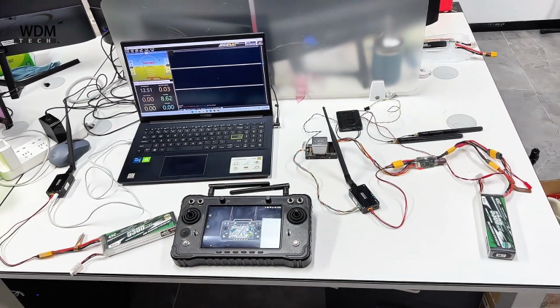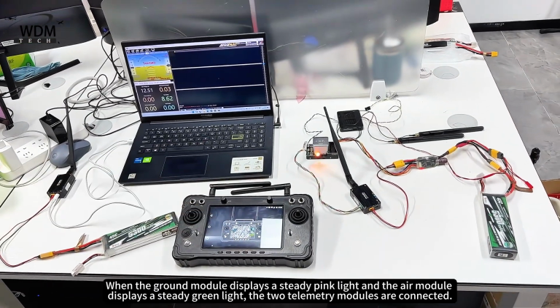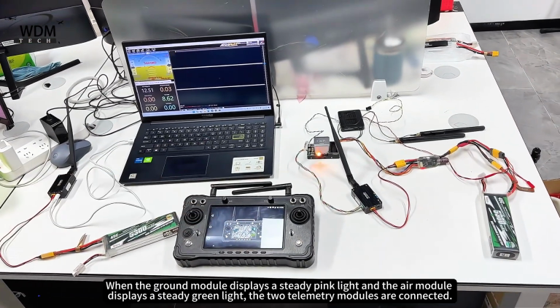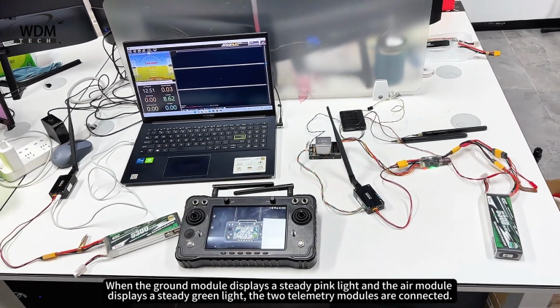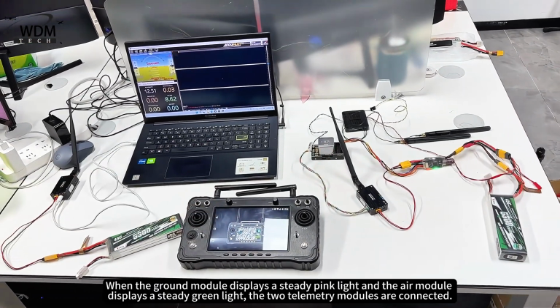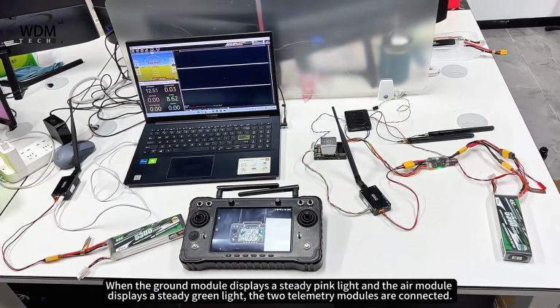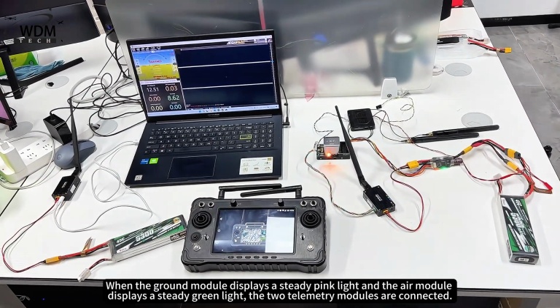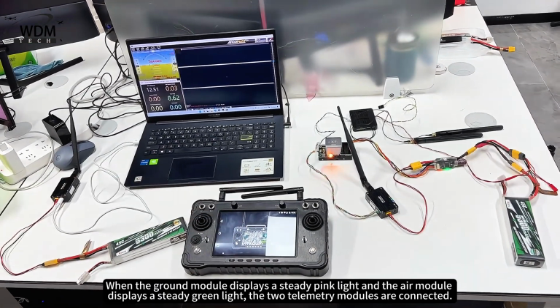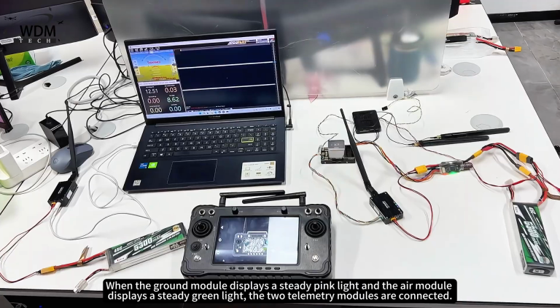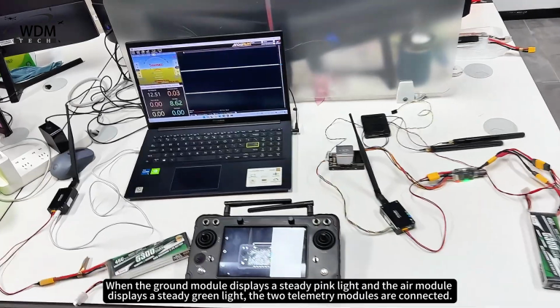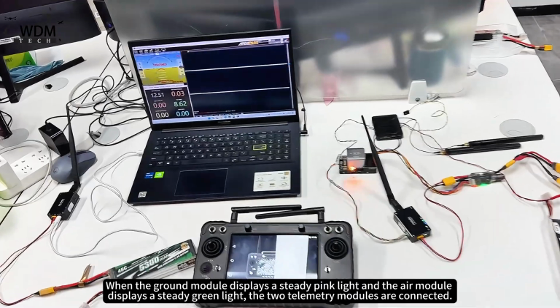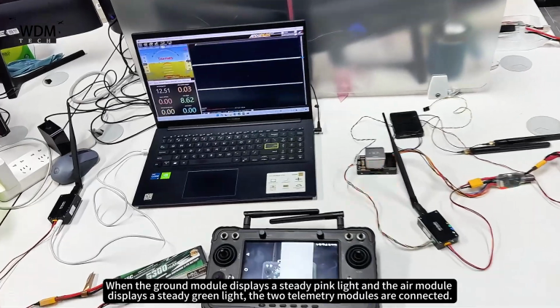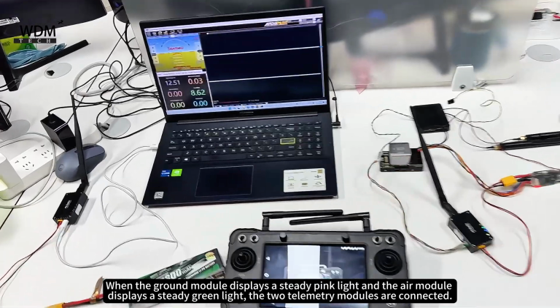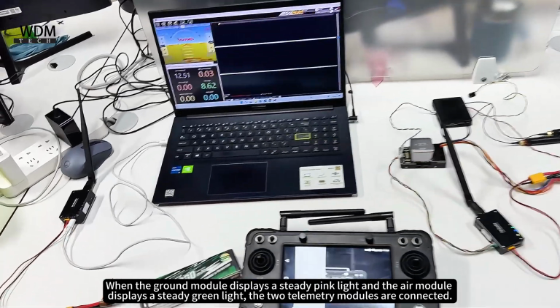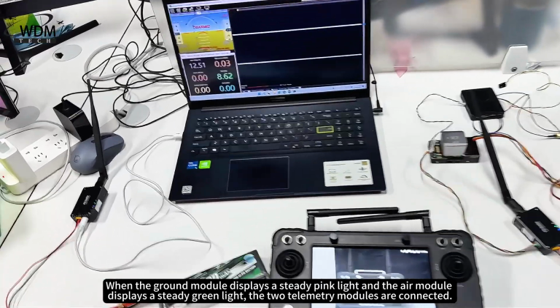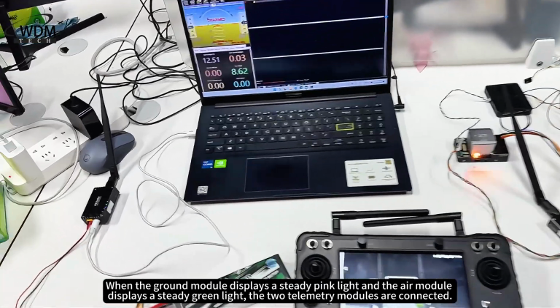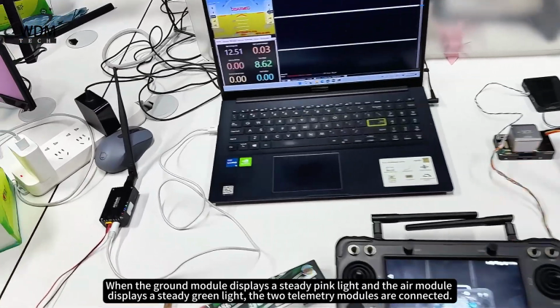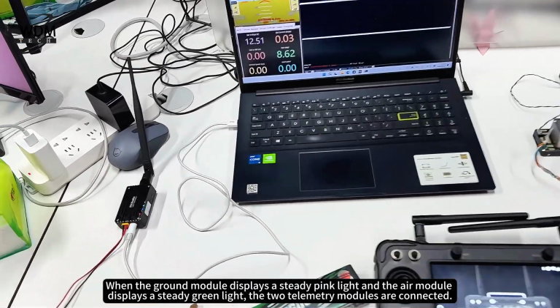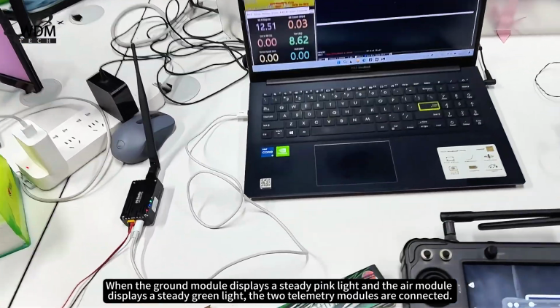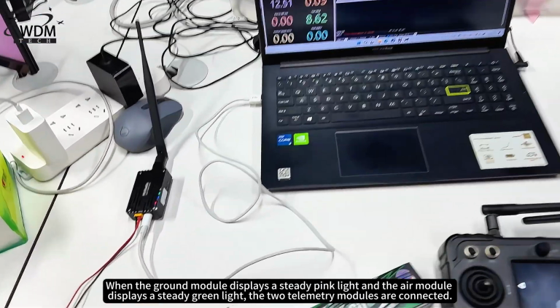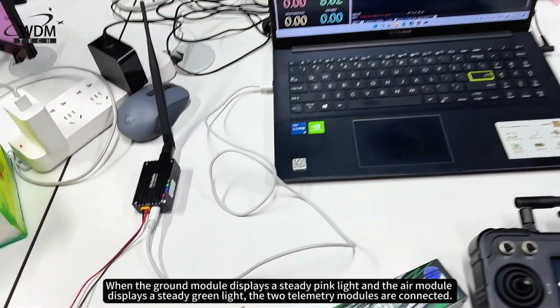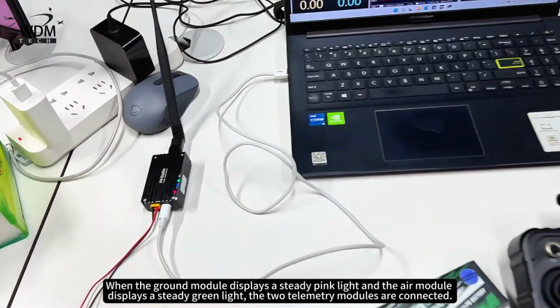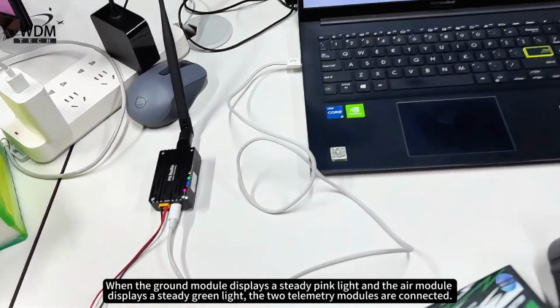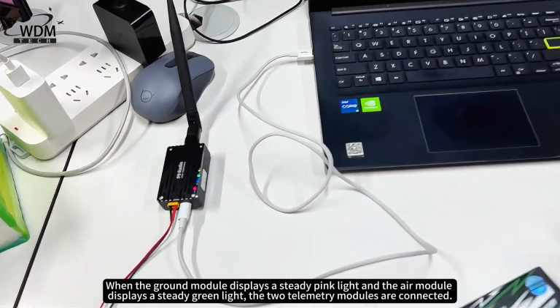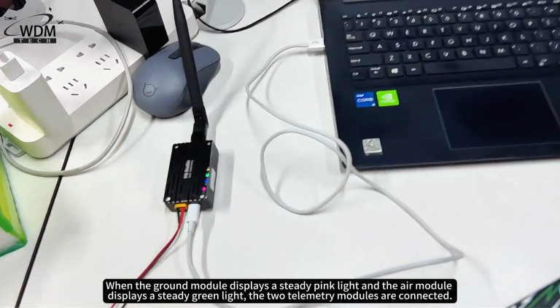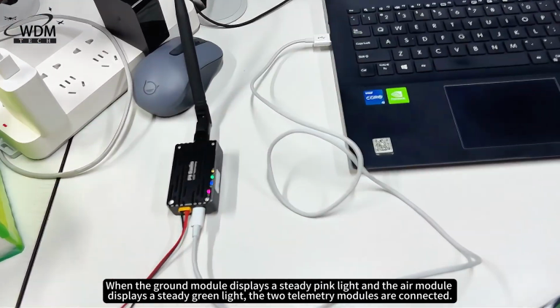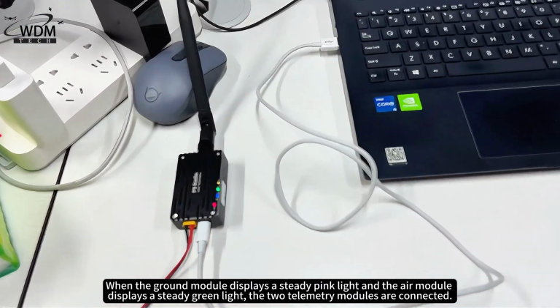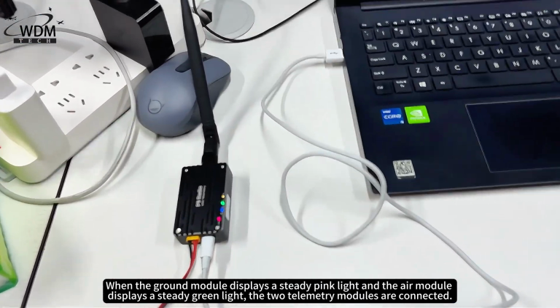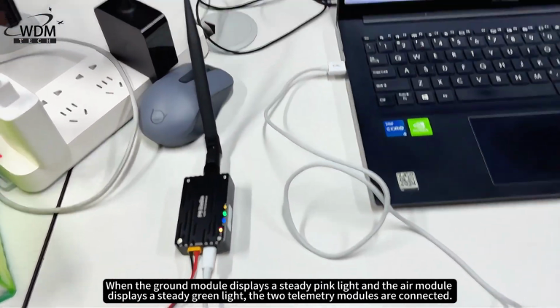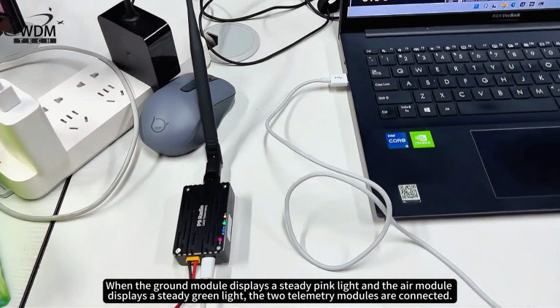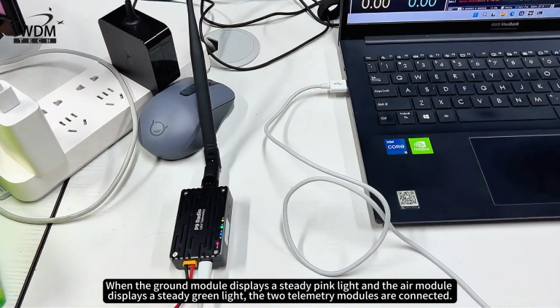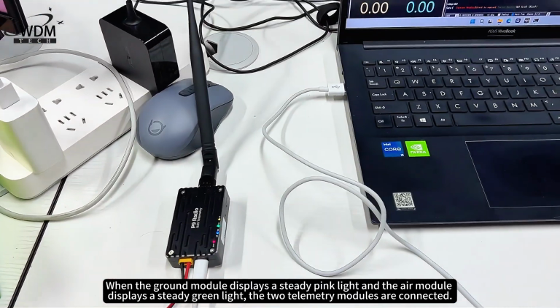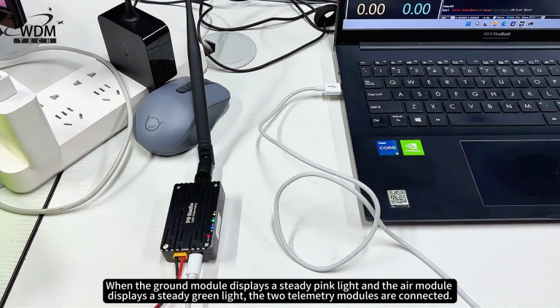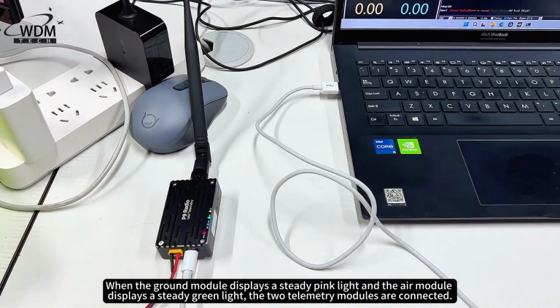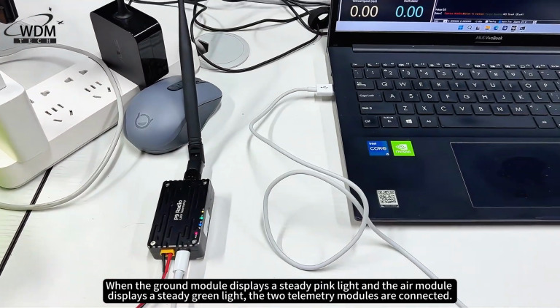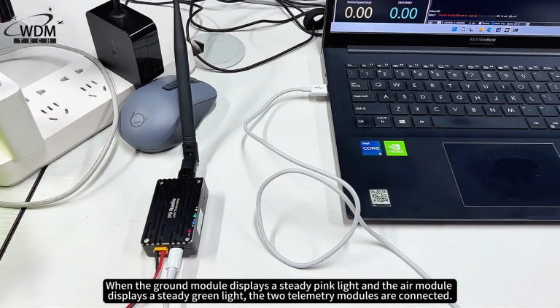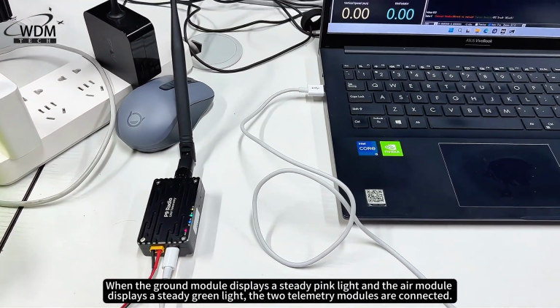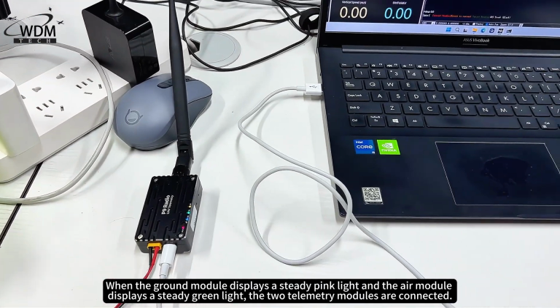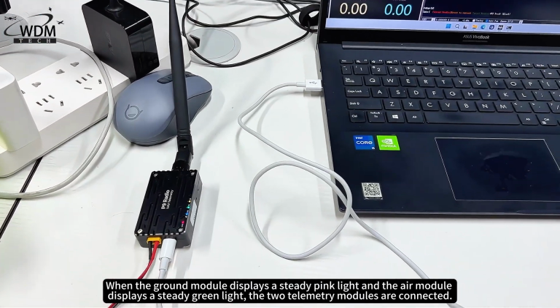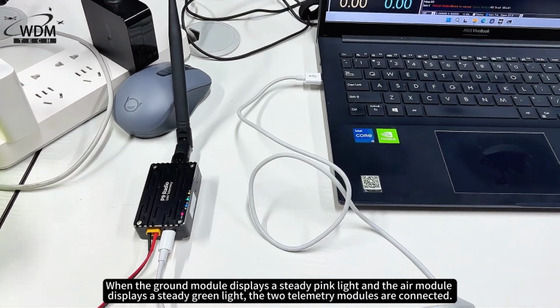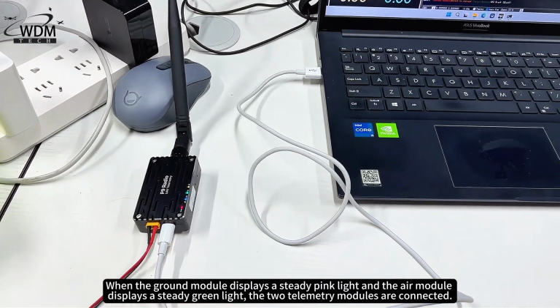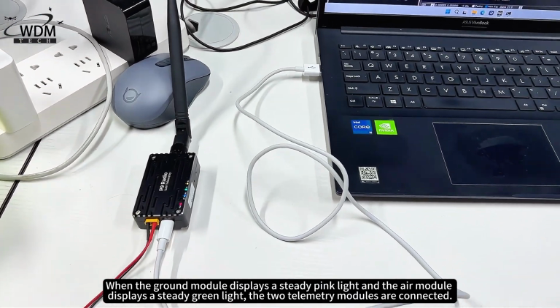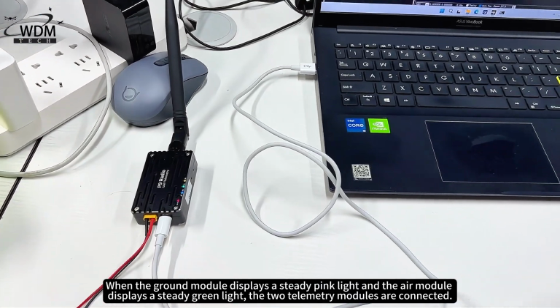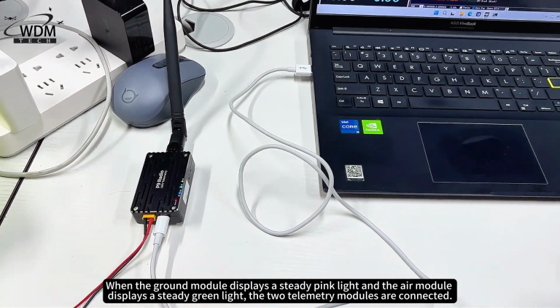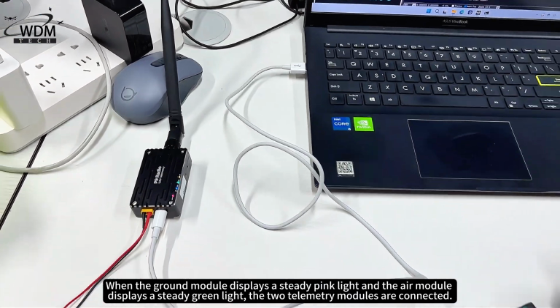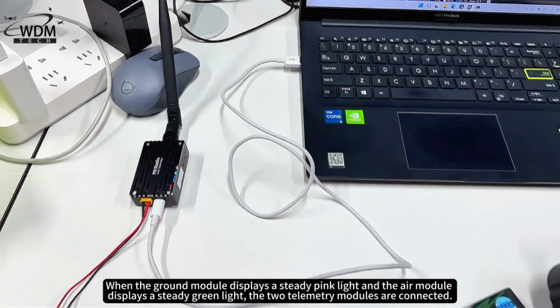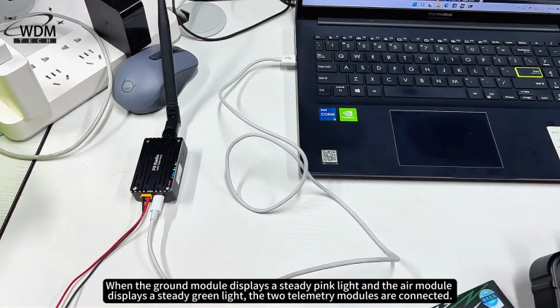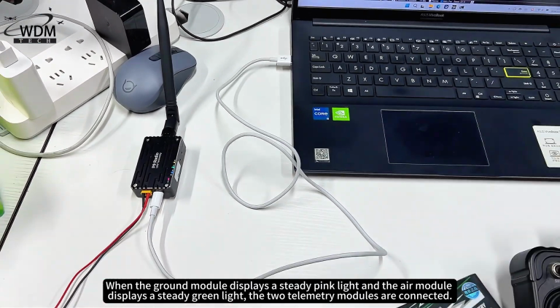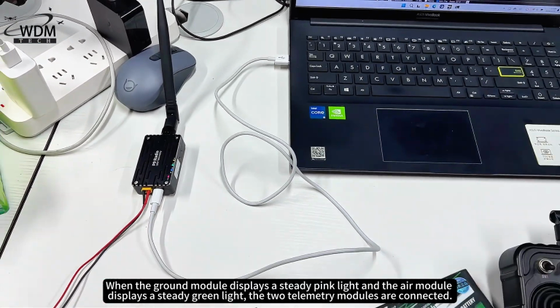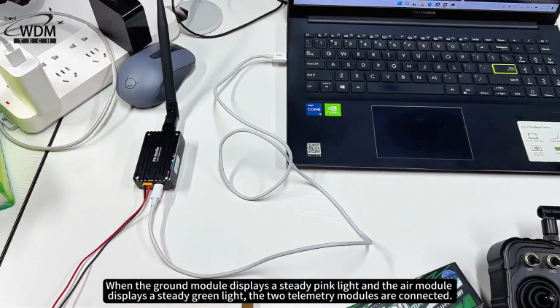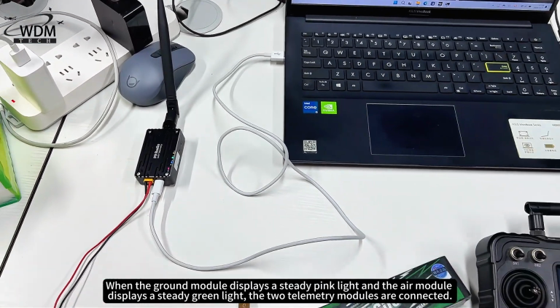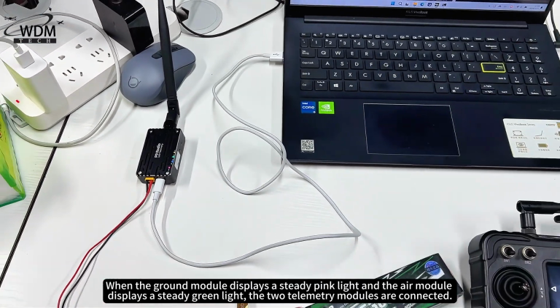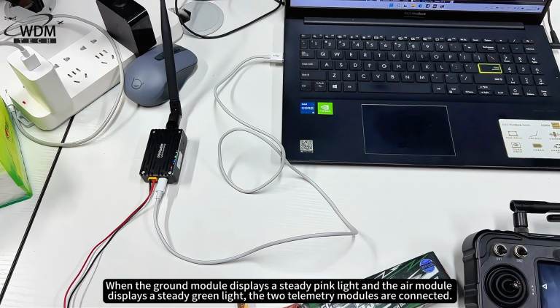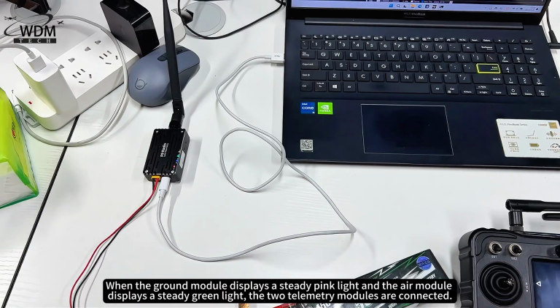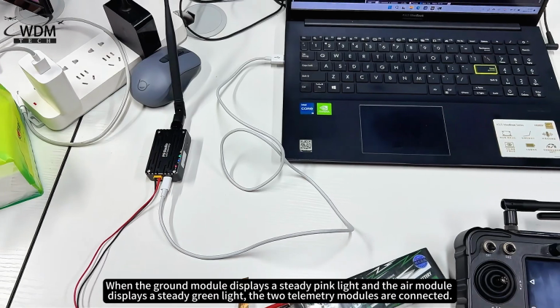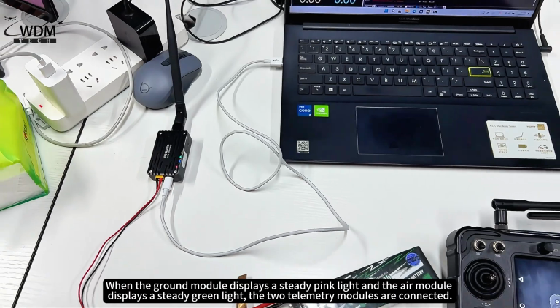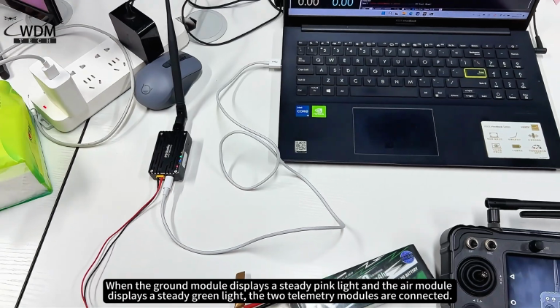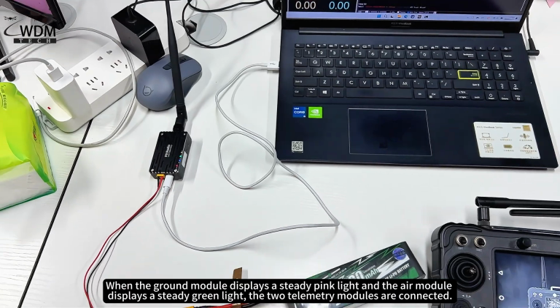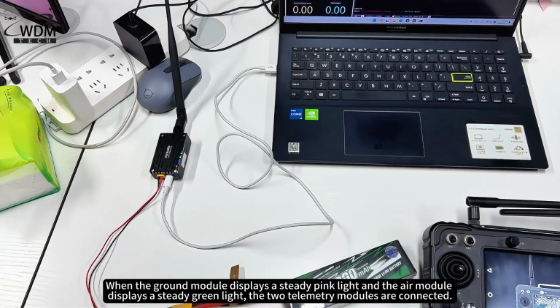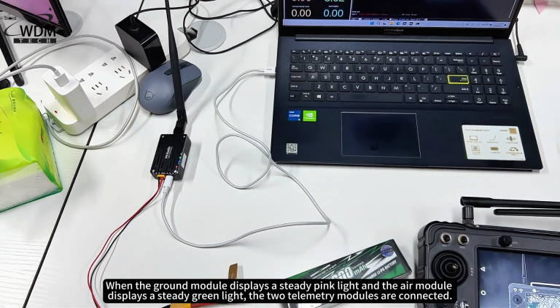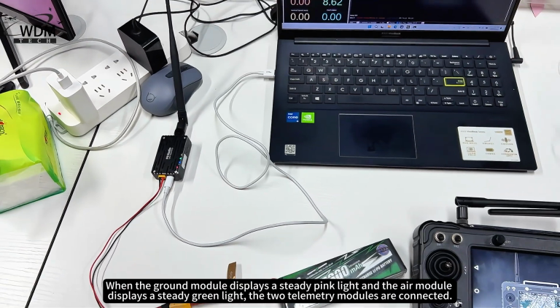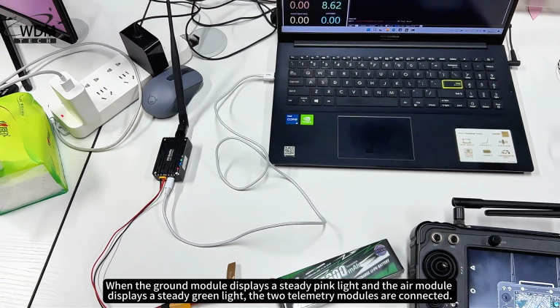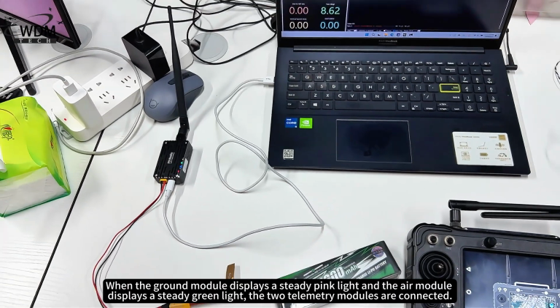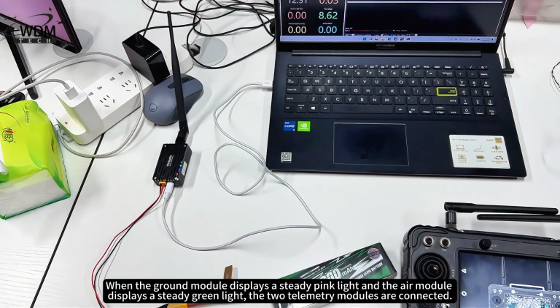When the ground module displays a steady pink light and the air module displays a steady green light, the two telemetry modules are connected.